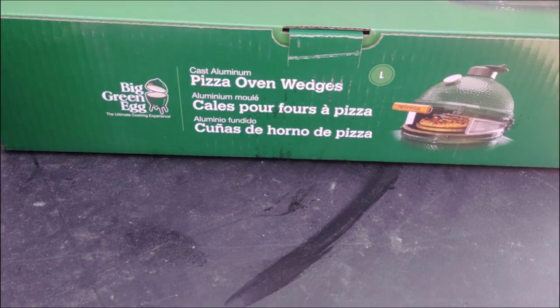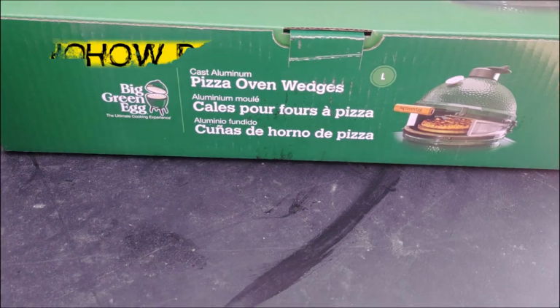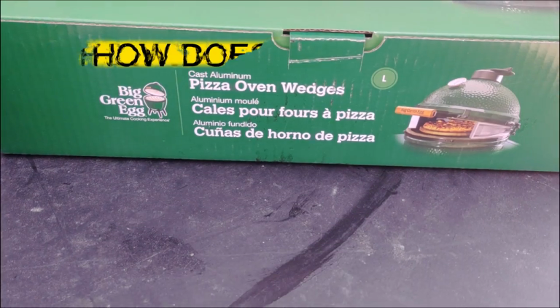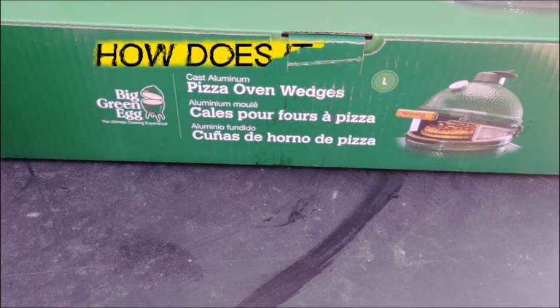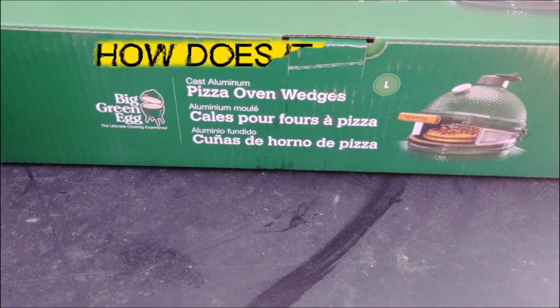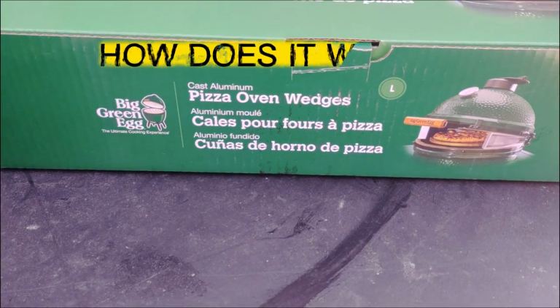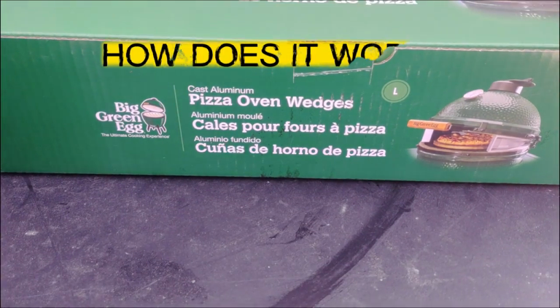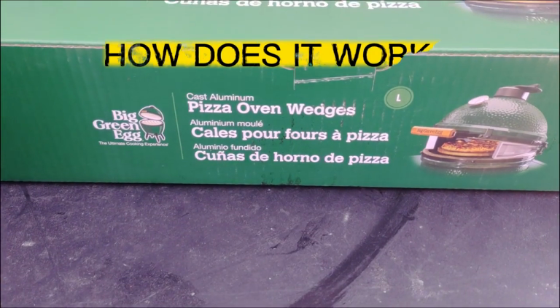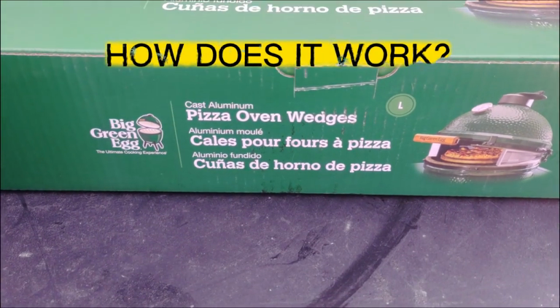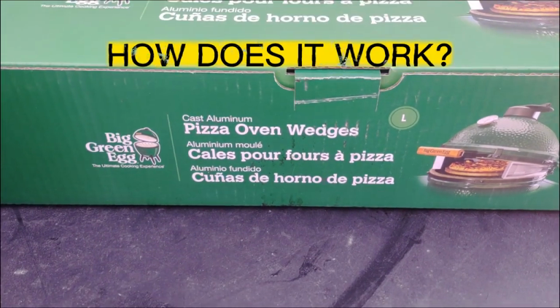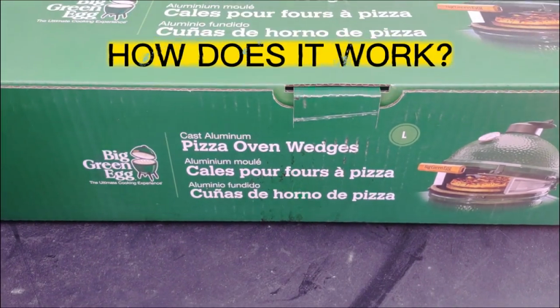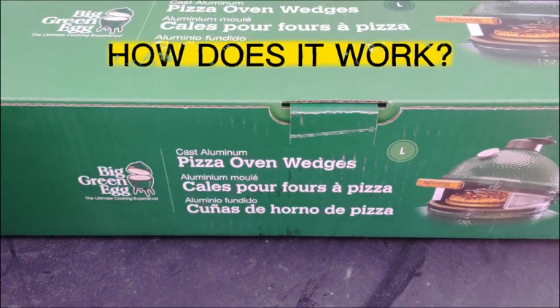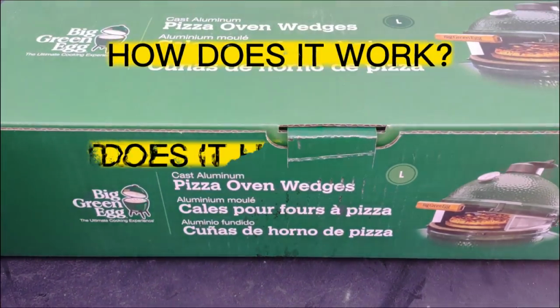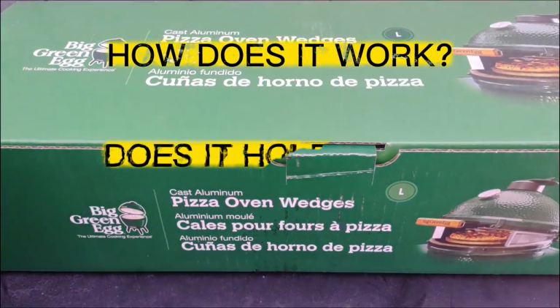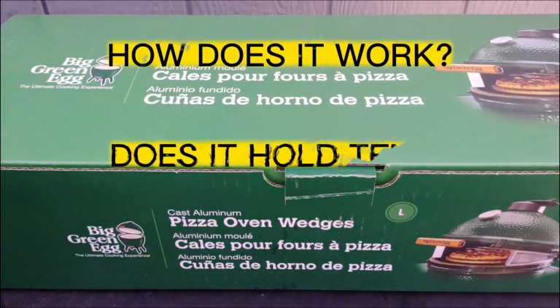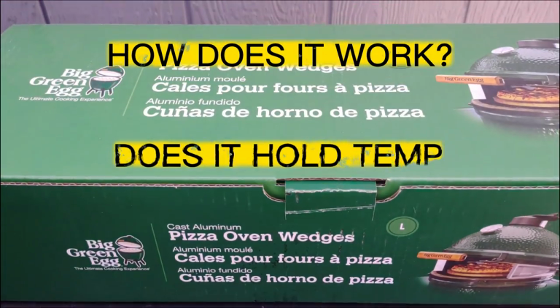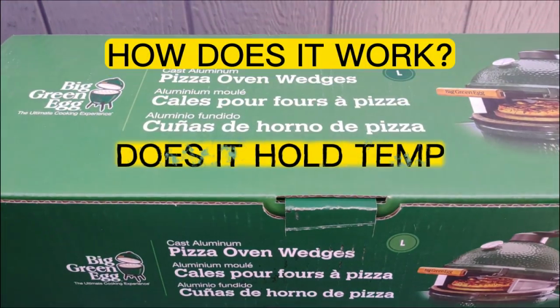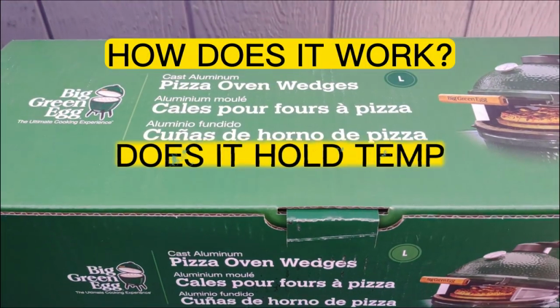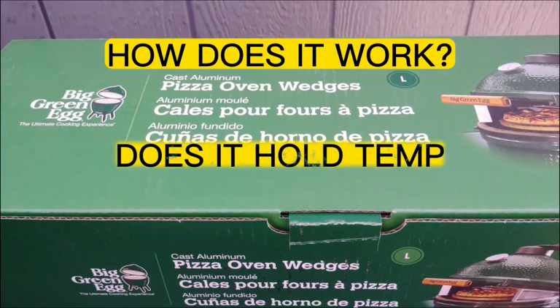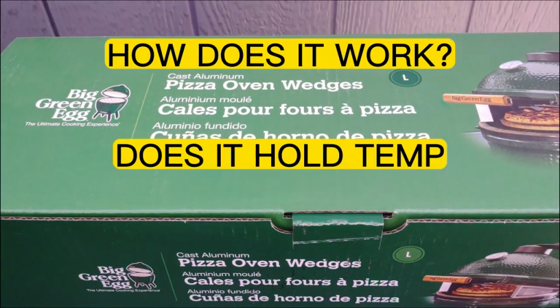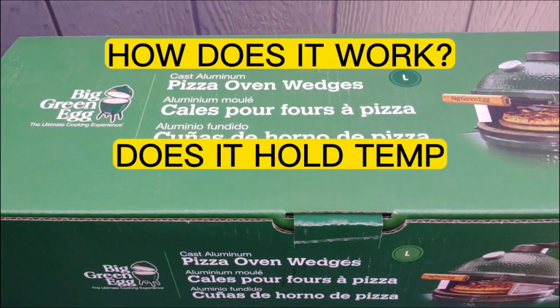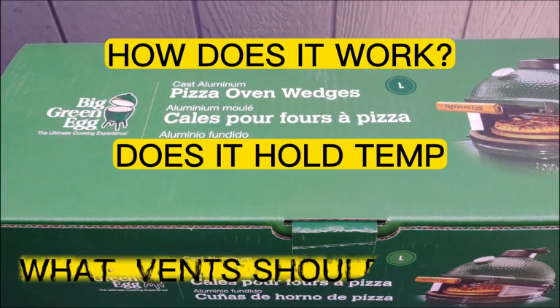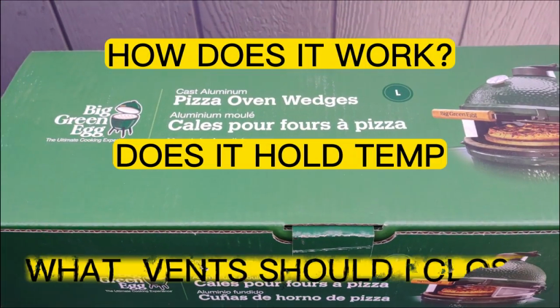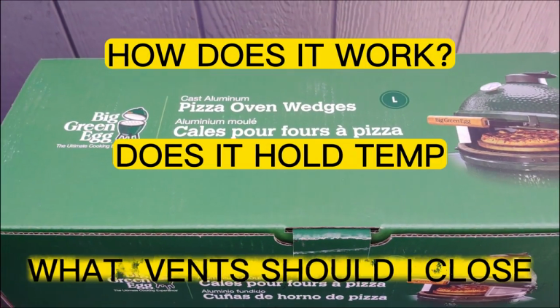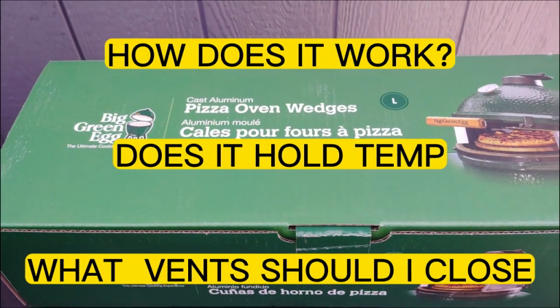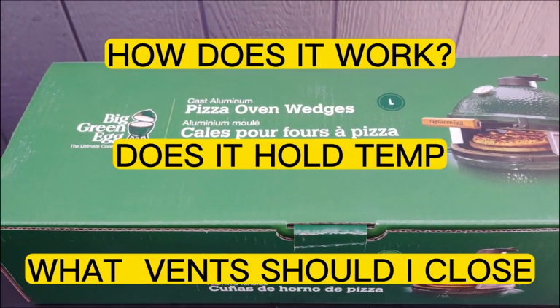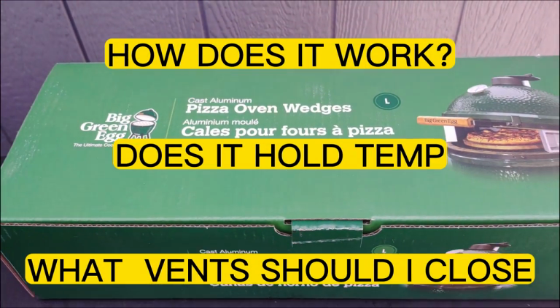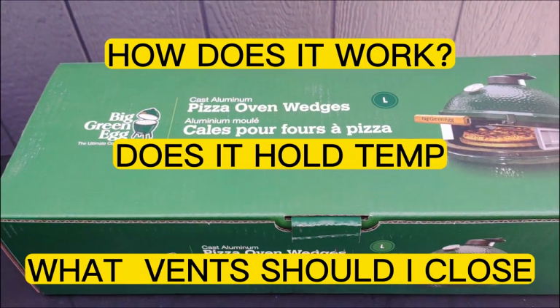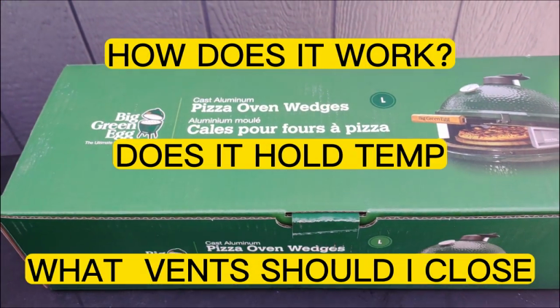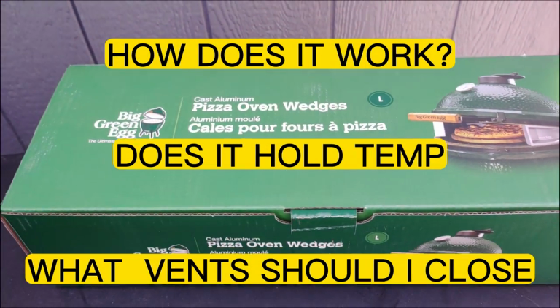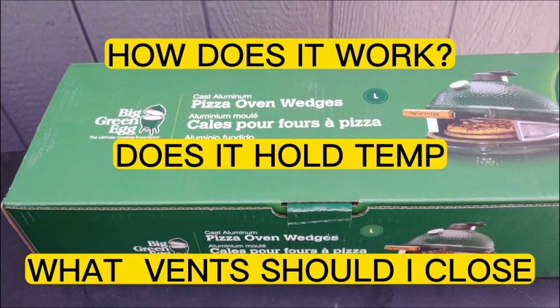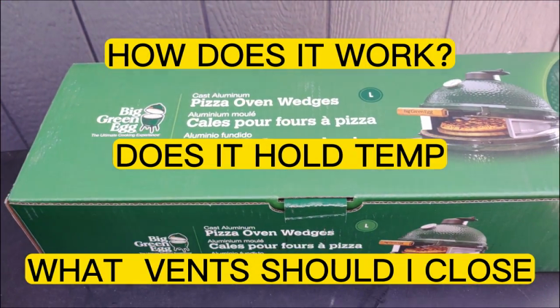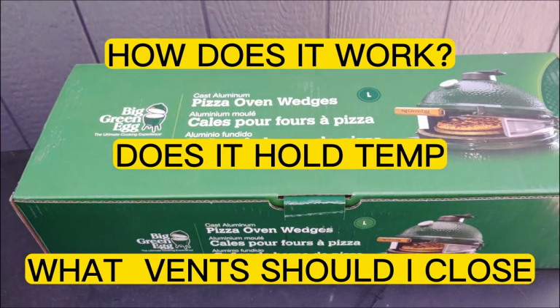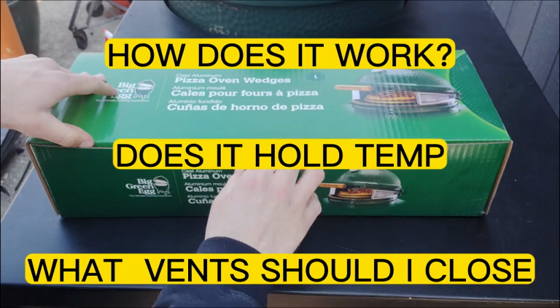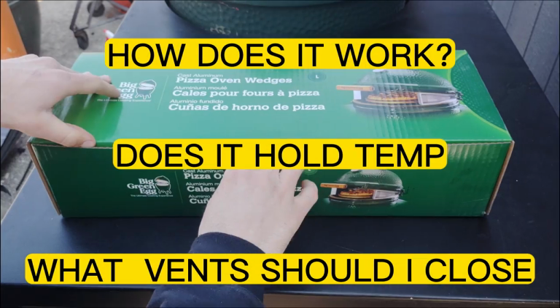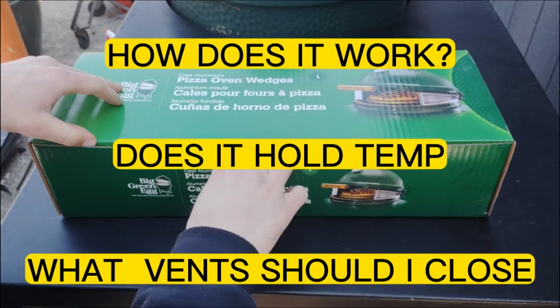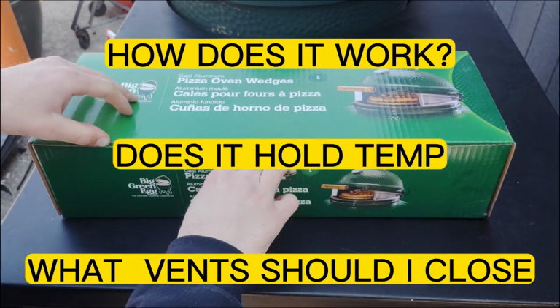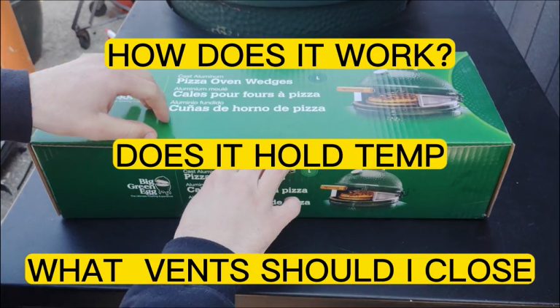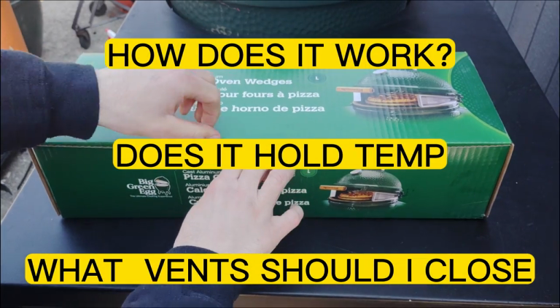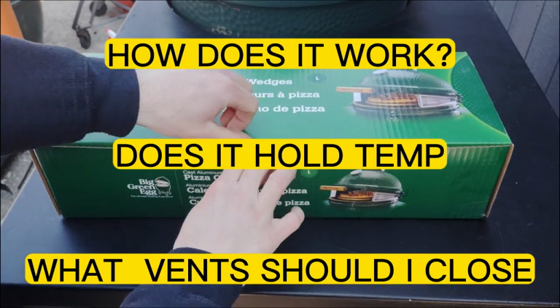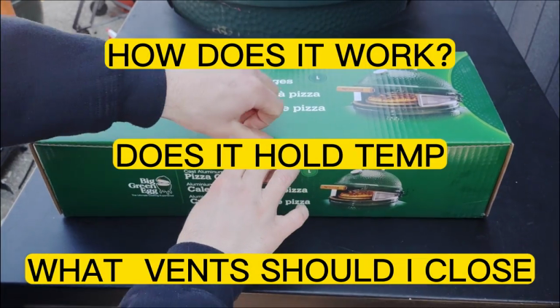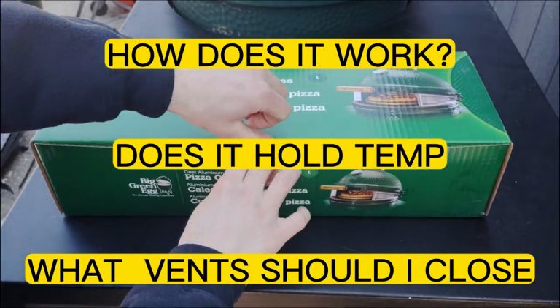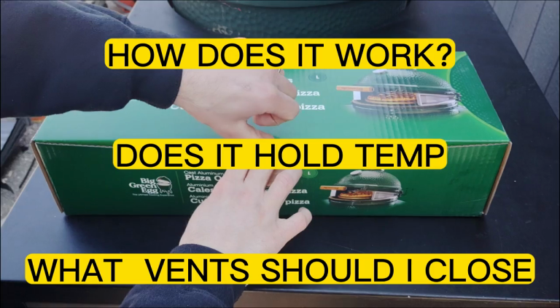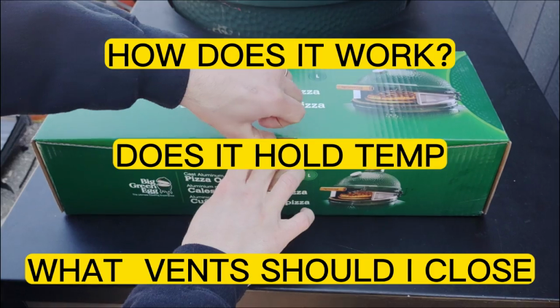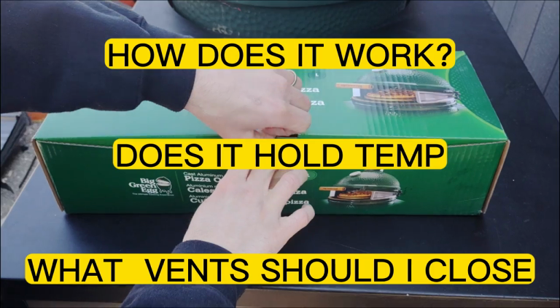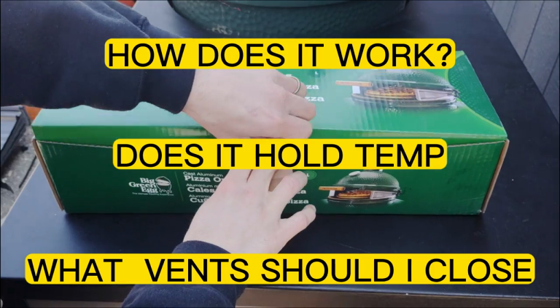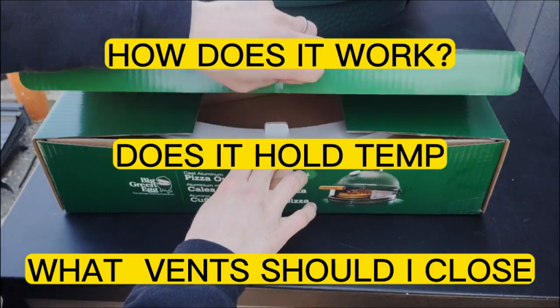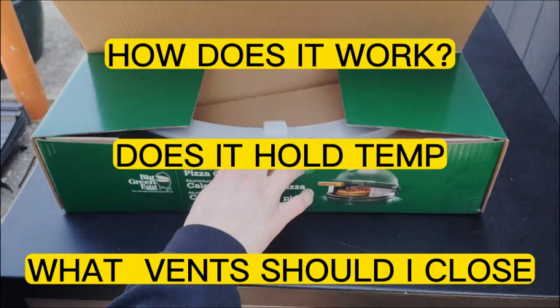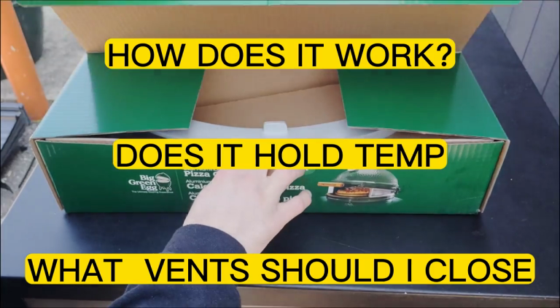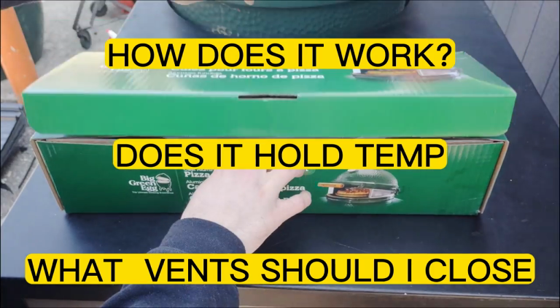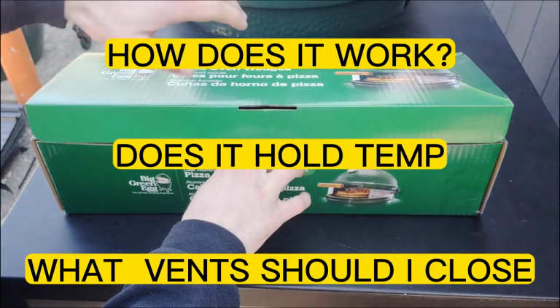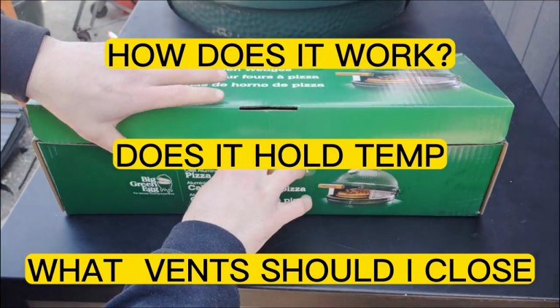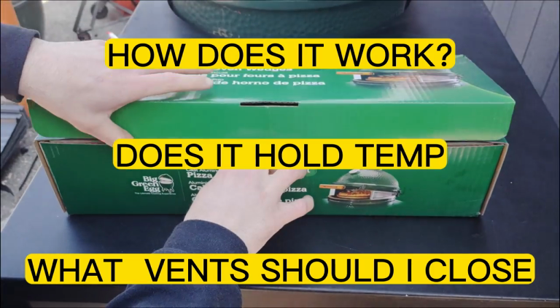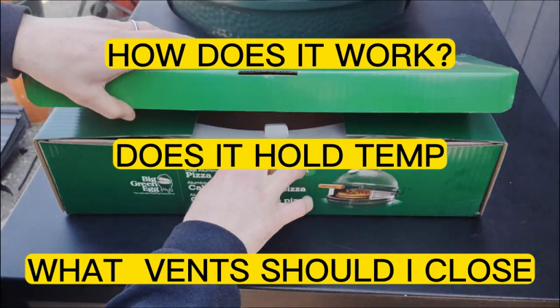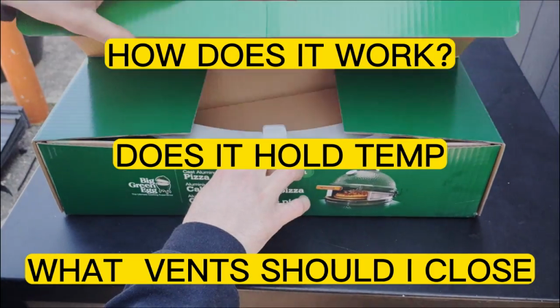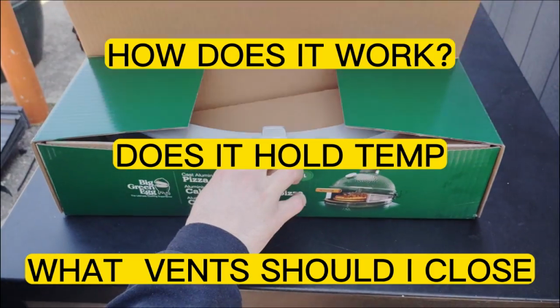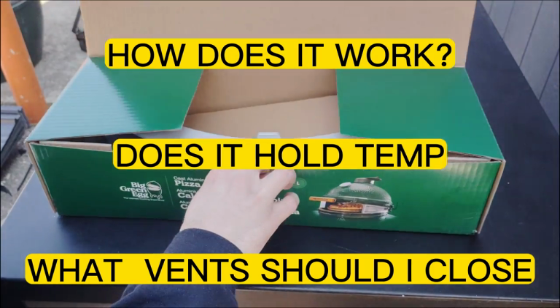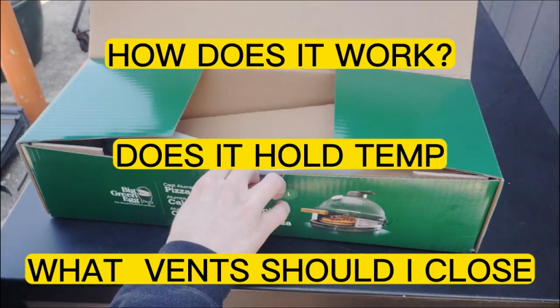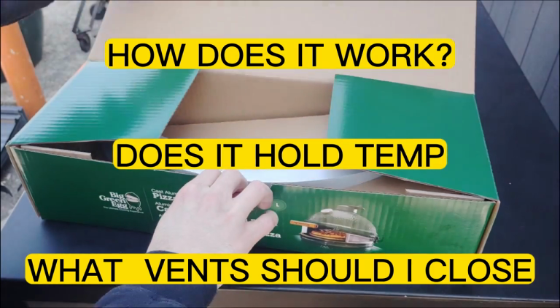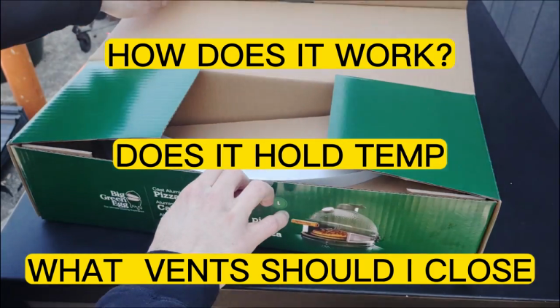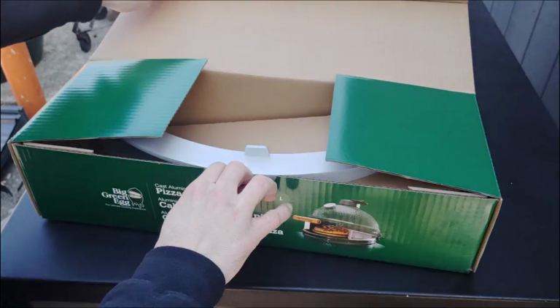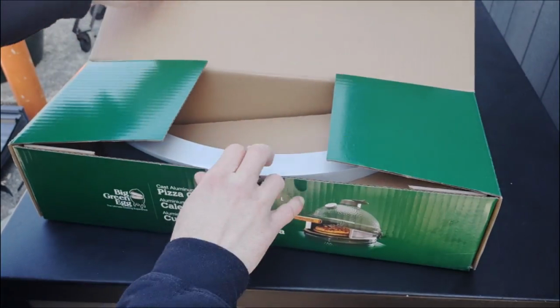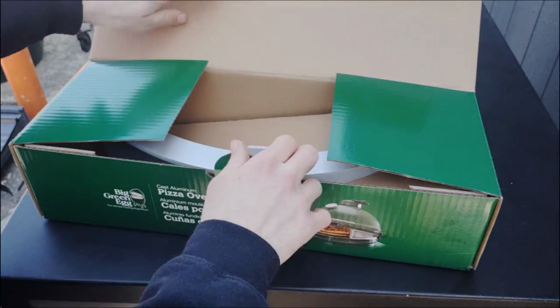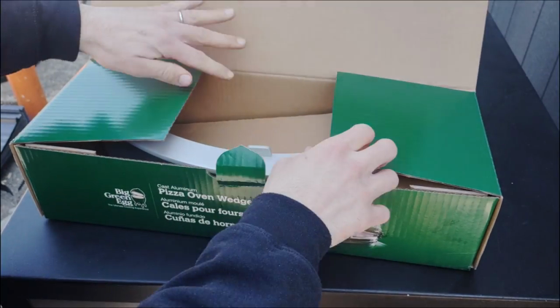How does it work? Does it hold temp? What vents should I close? We'll answer all these questions and more as we do a review of the Big Green Egg pizza wedge.